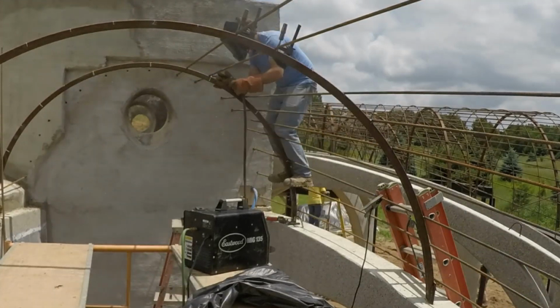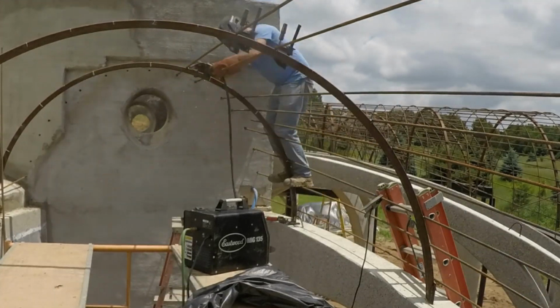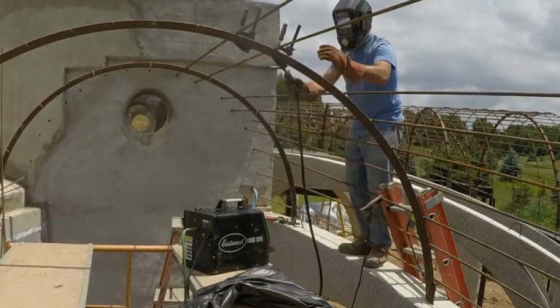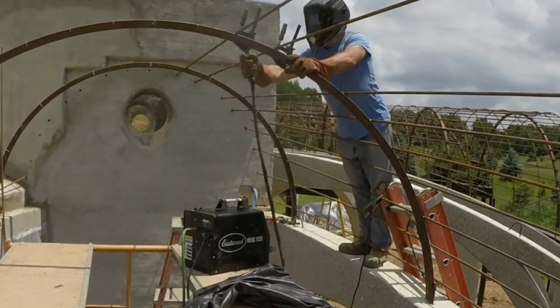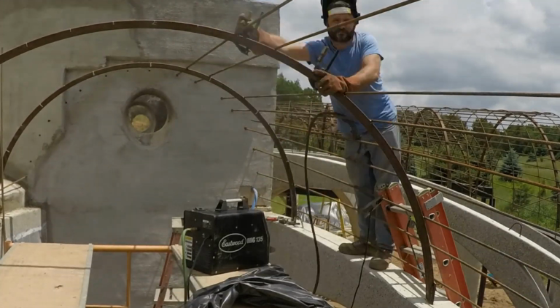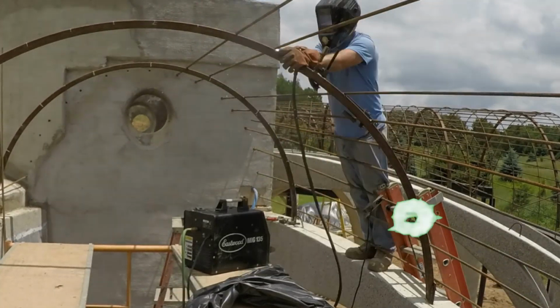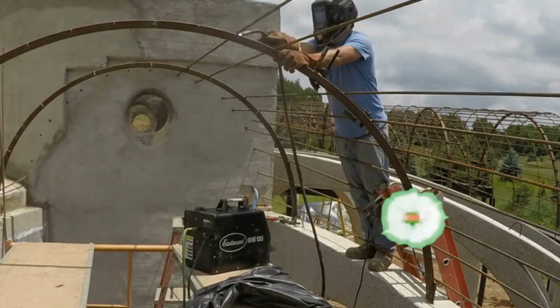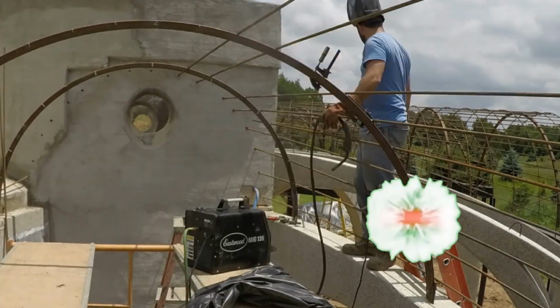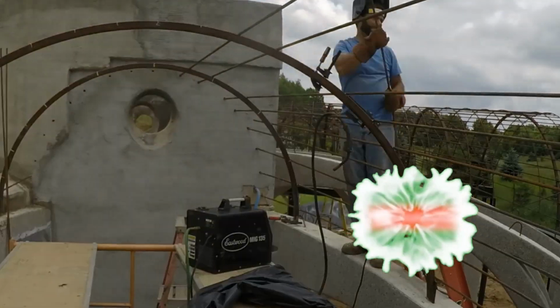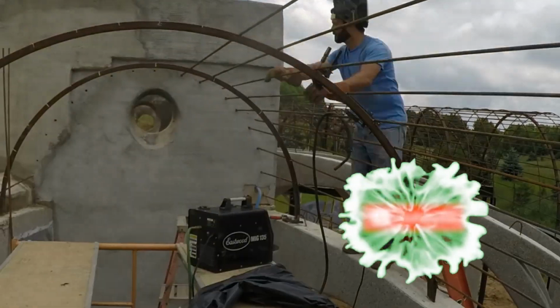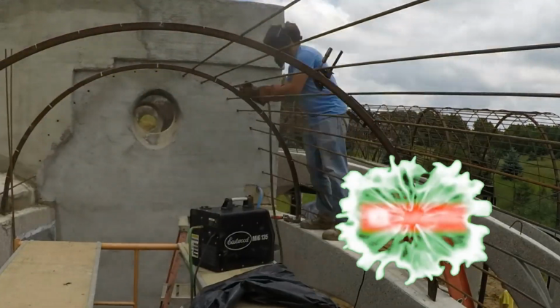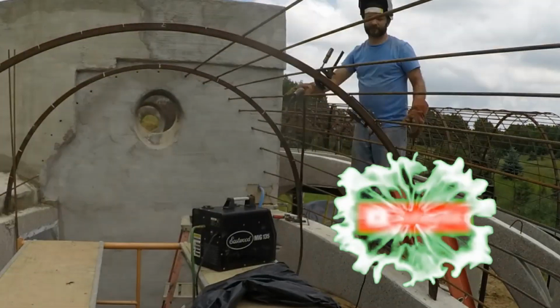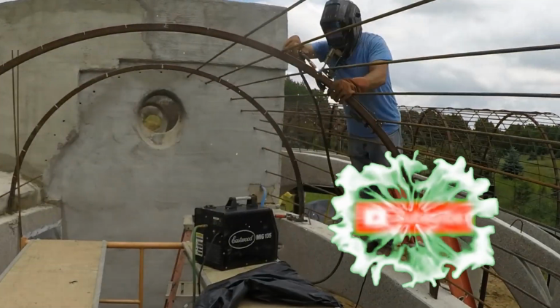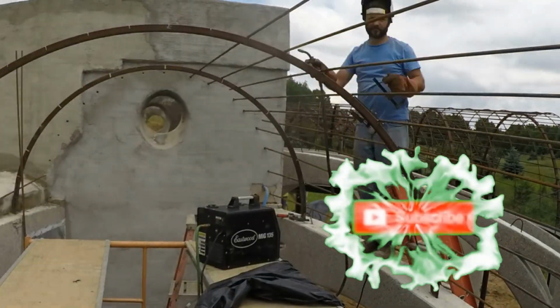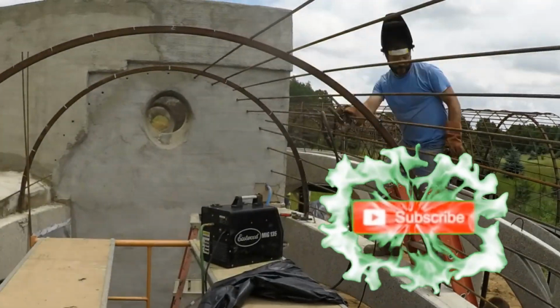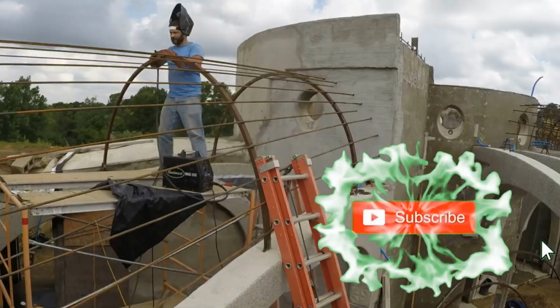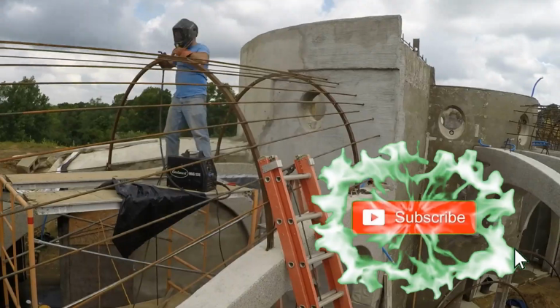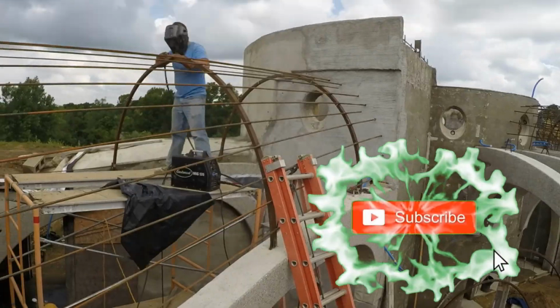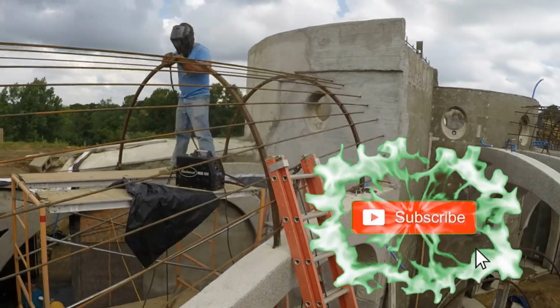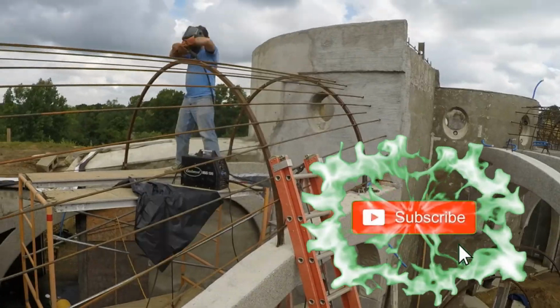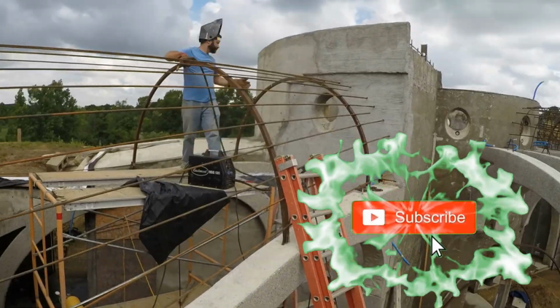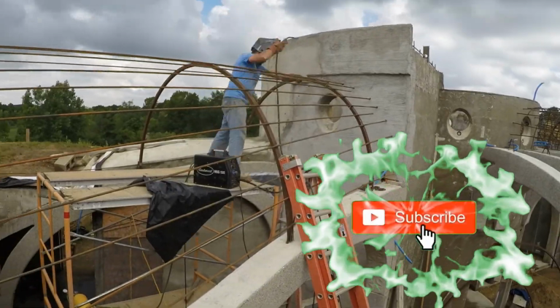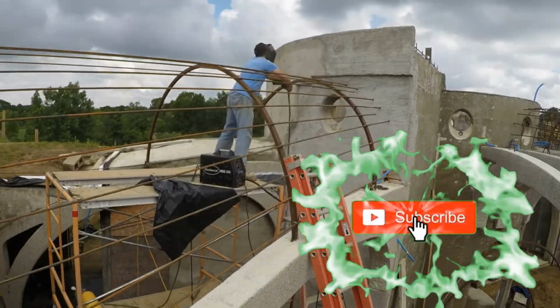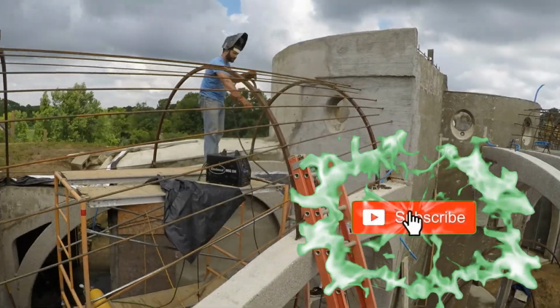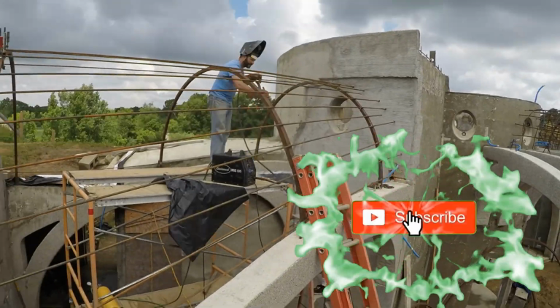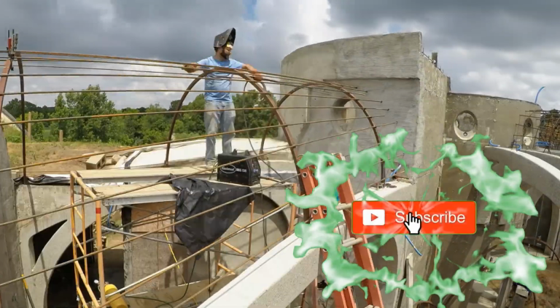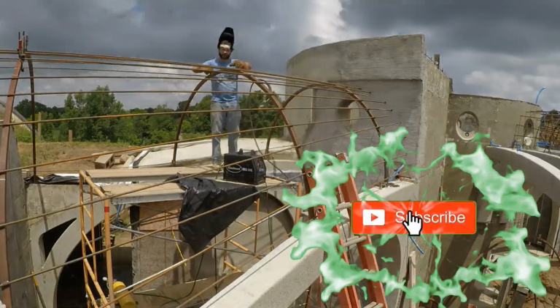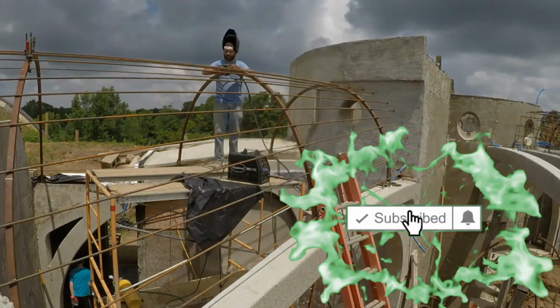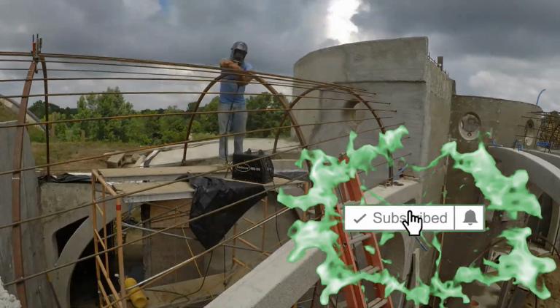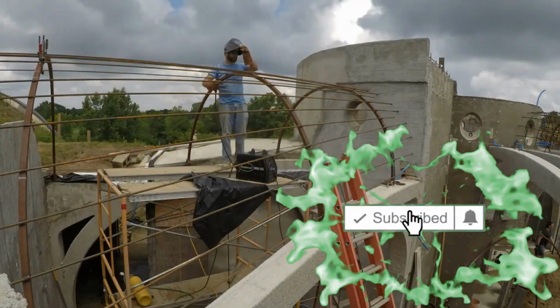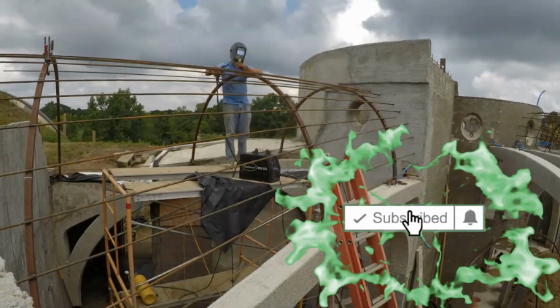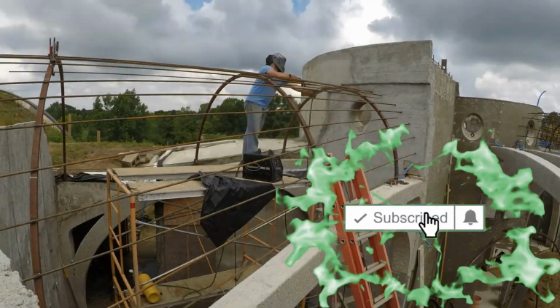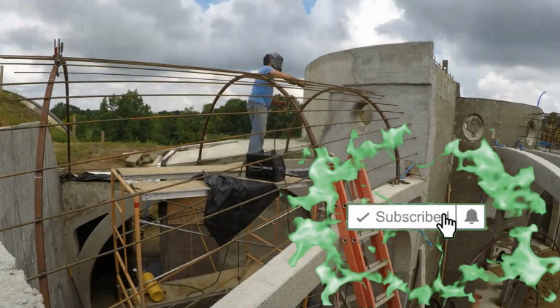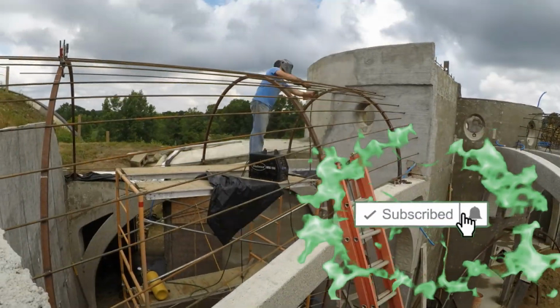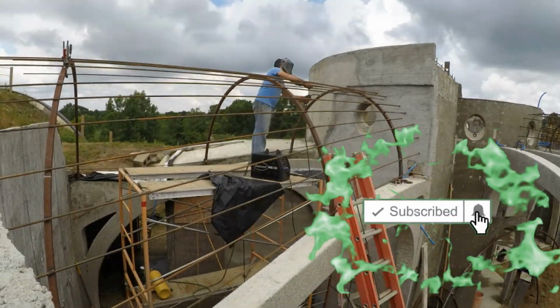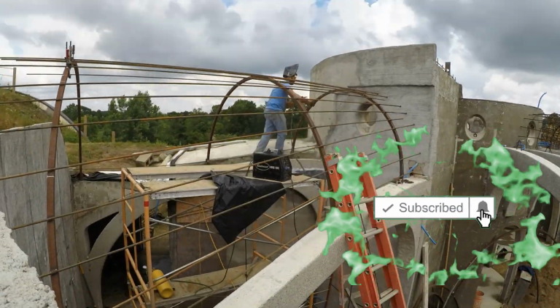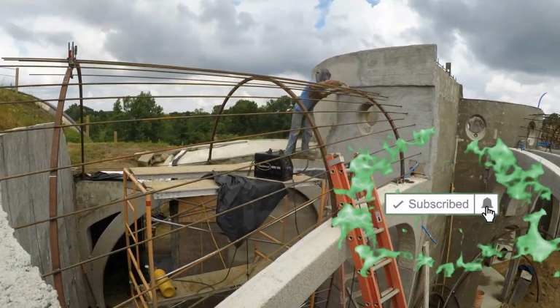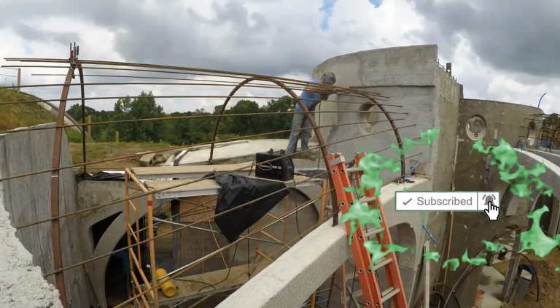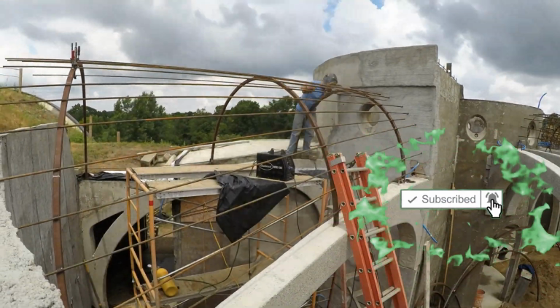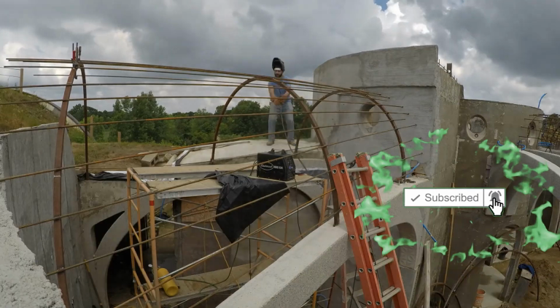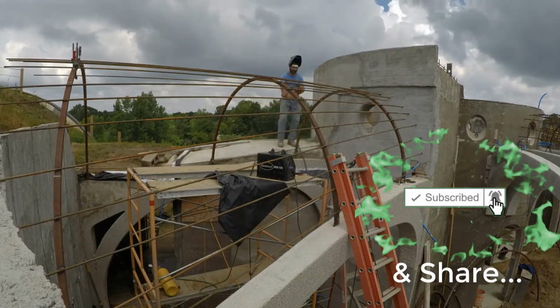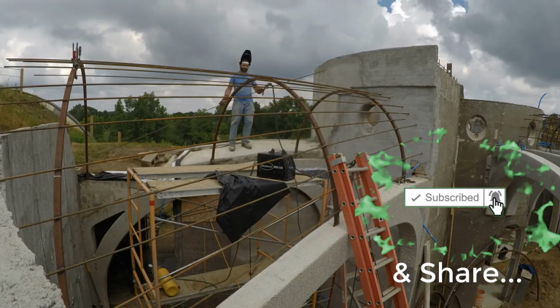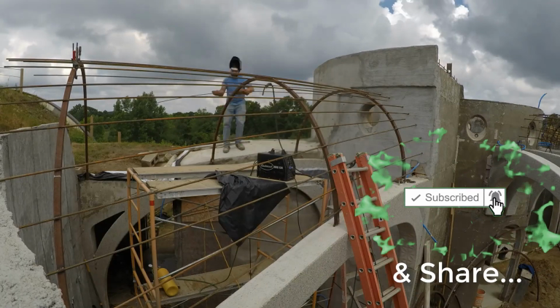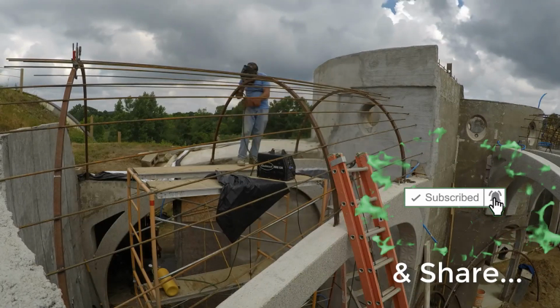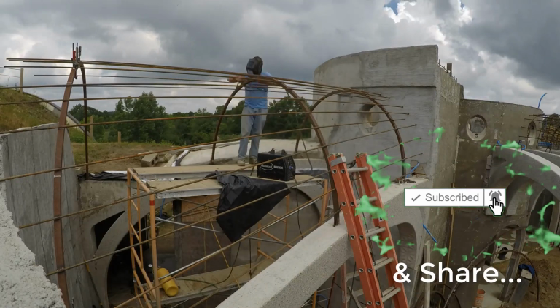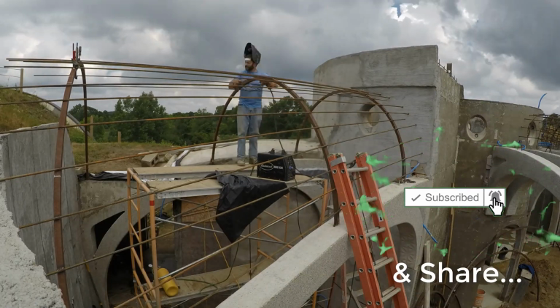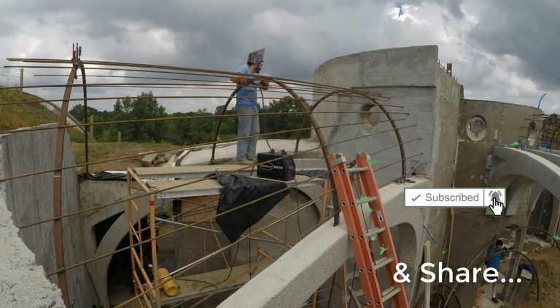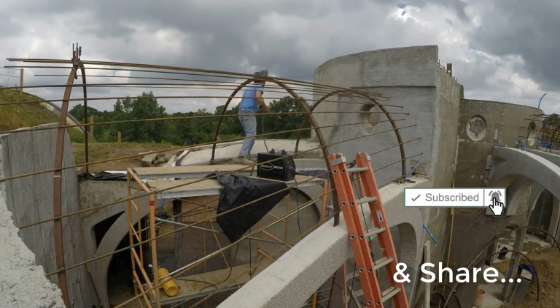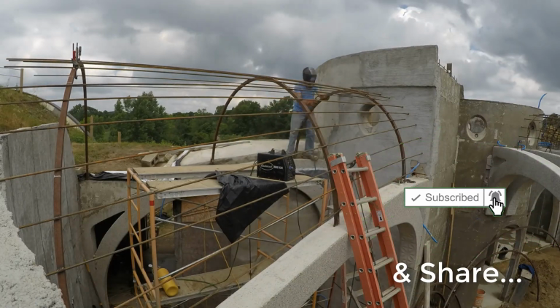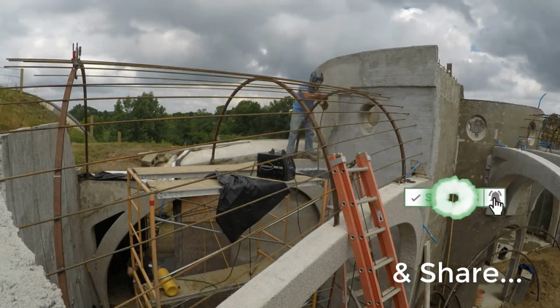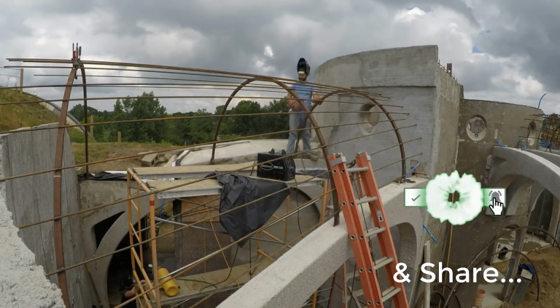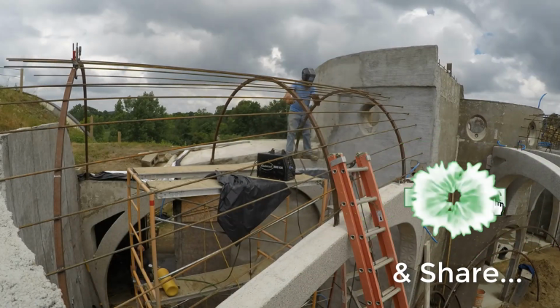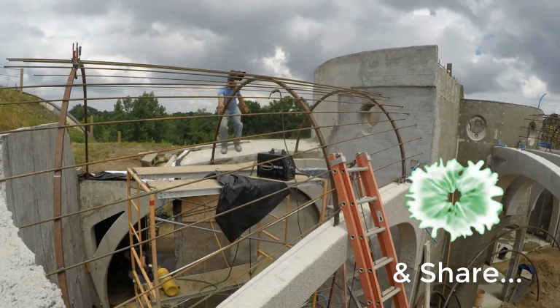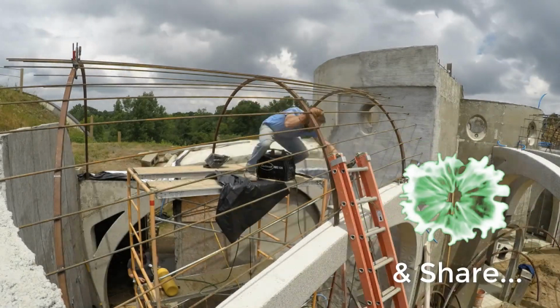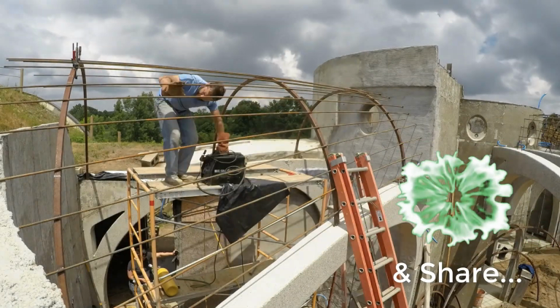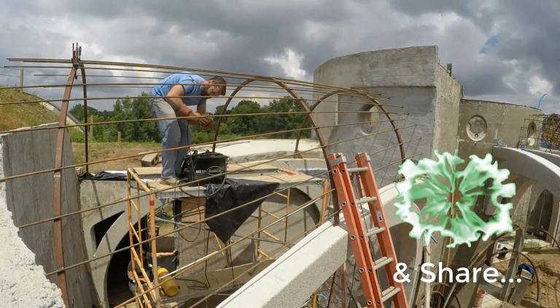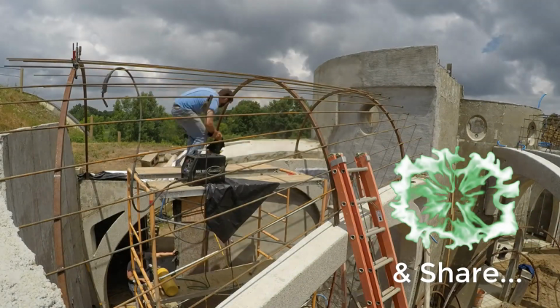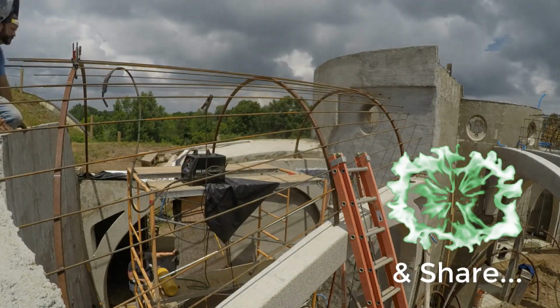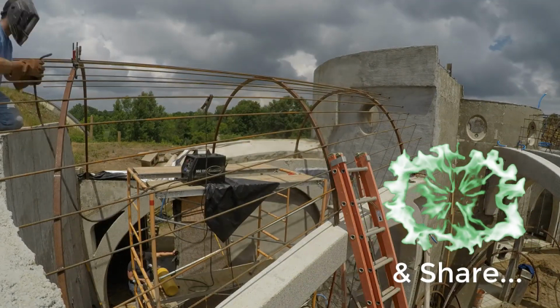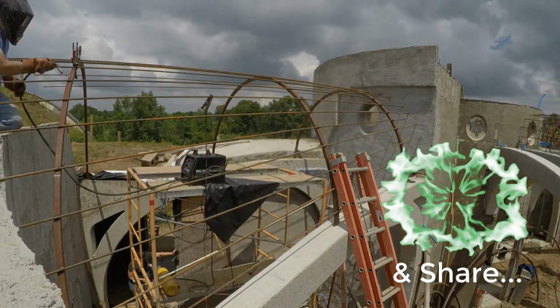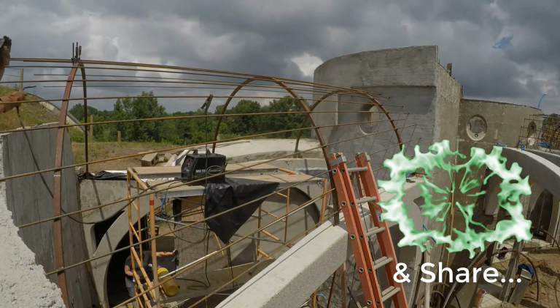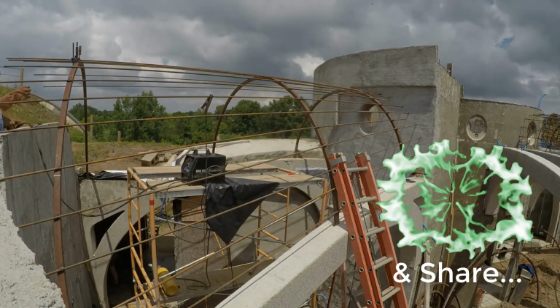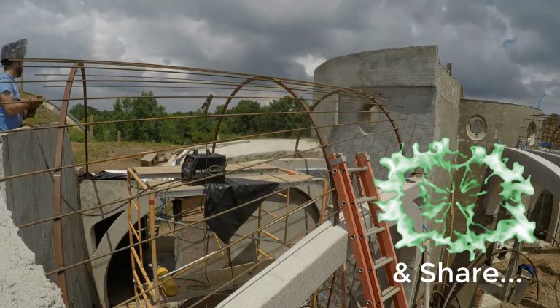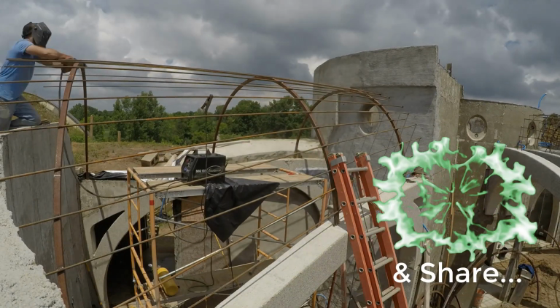Here's a perfectly good opportunity to ask you to like, subscribe, set the bell for notifications, and share this video with any friends who may be interested.